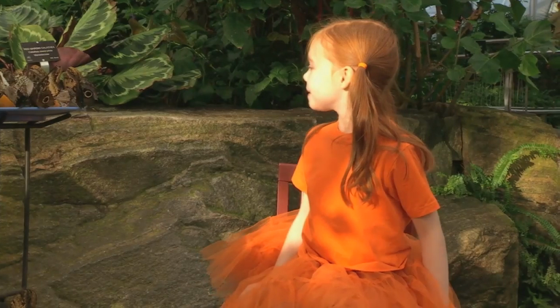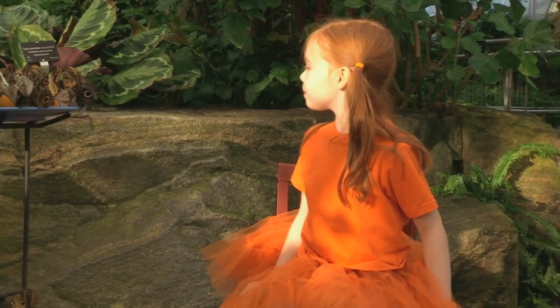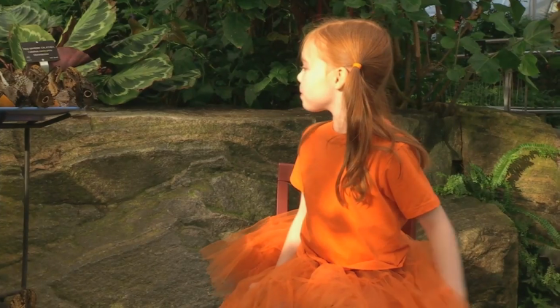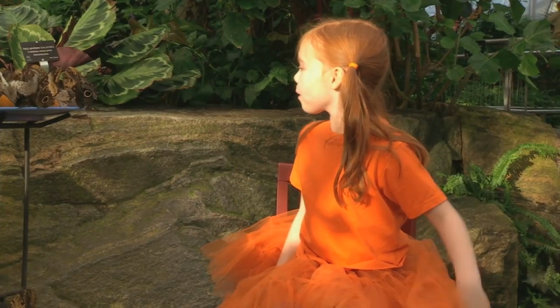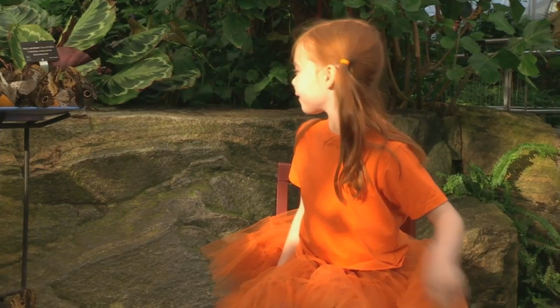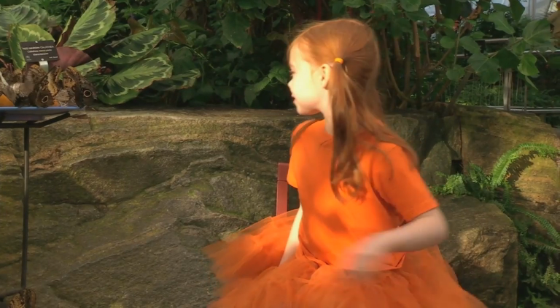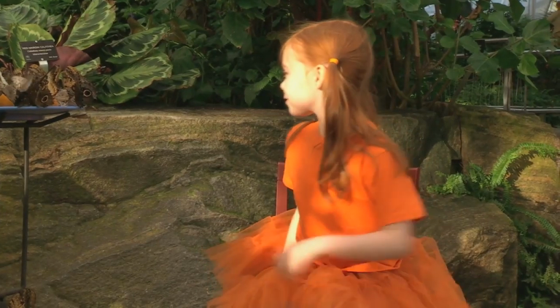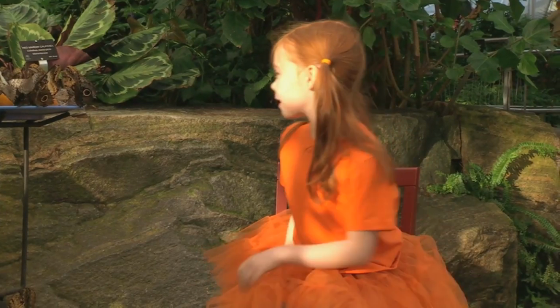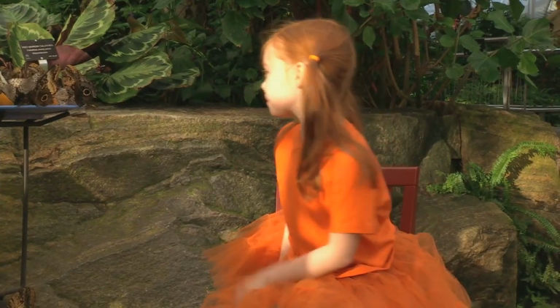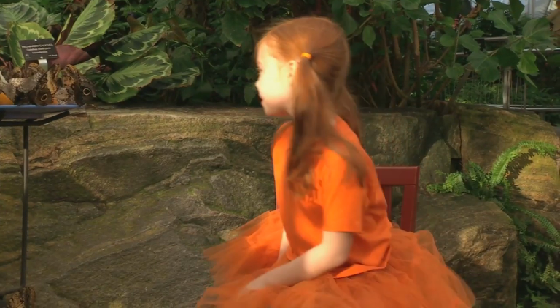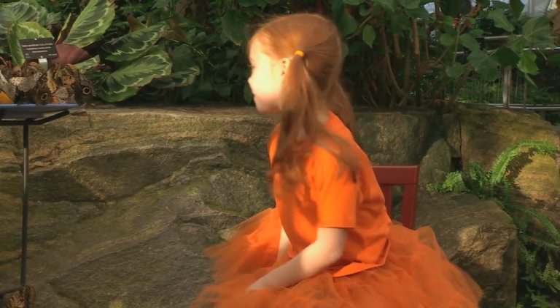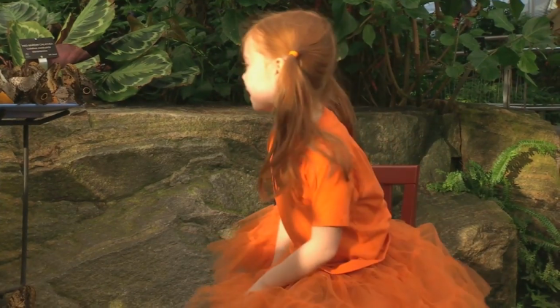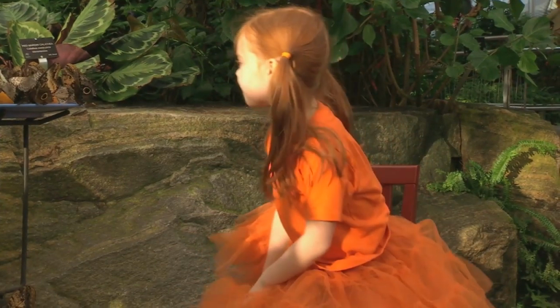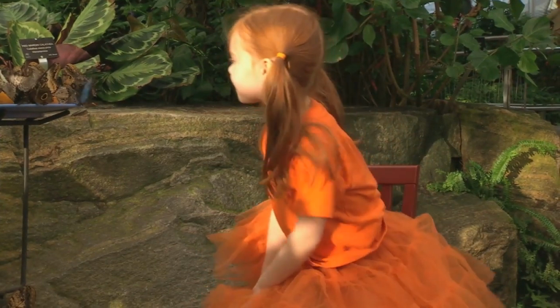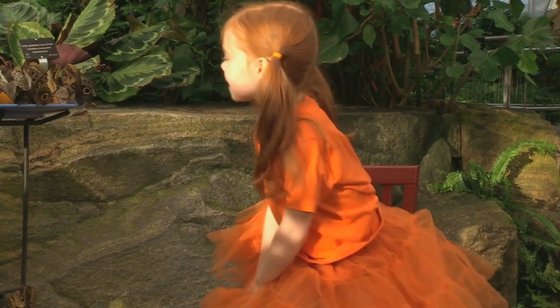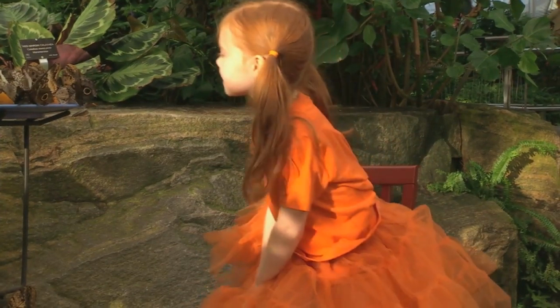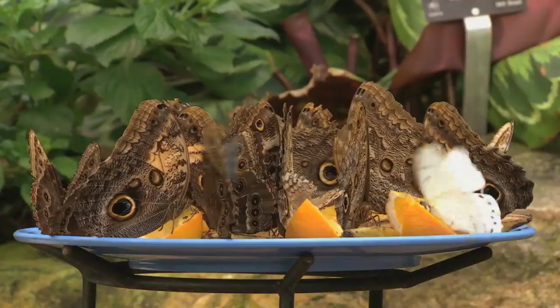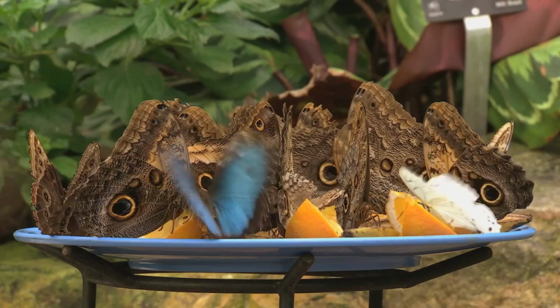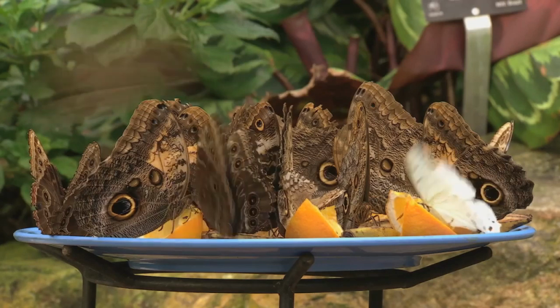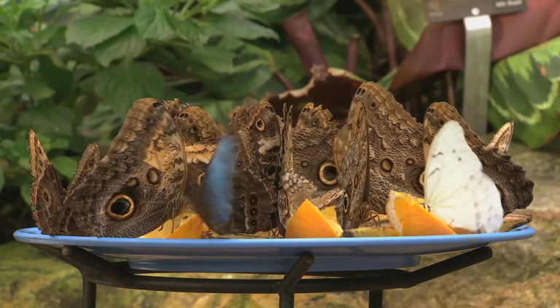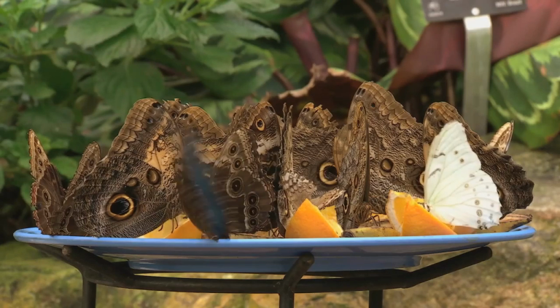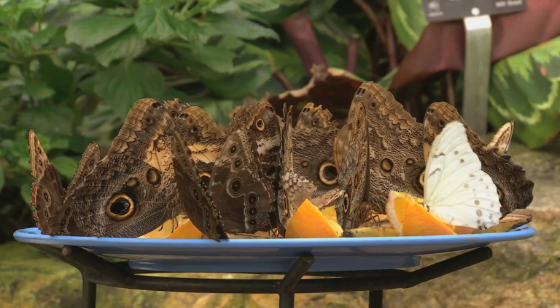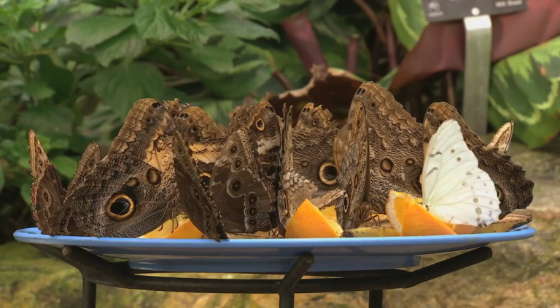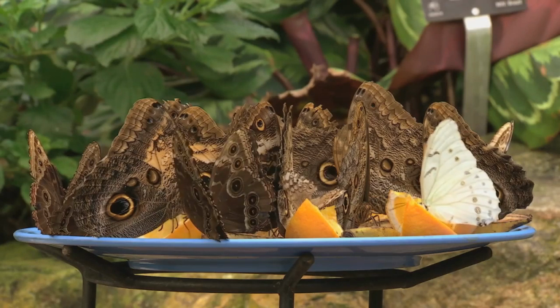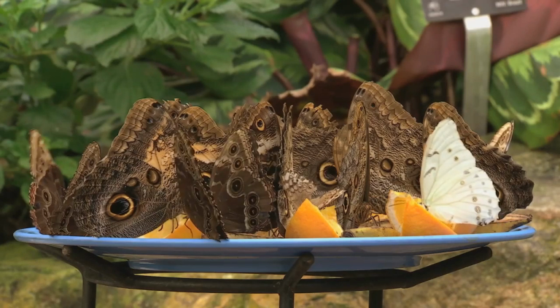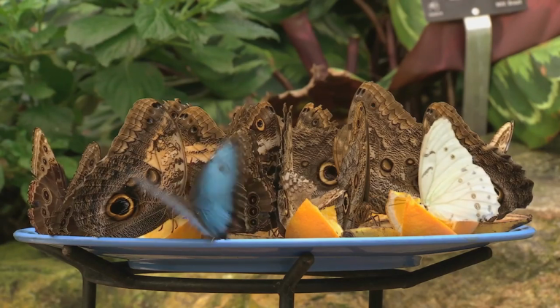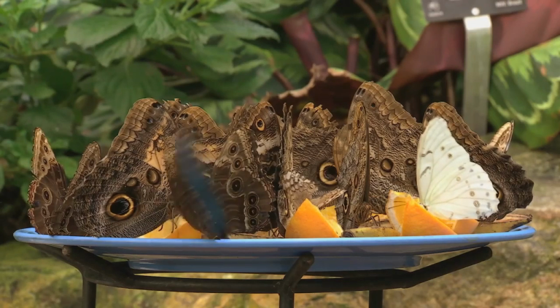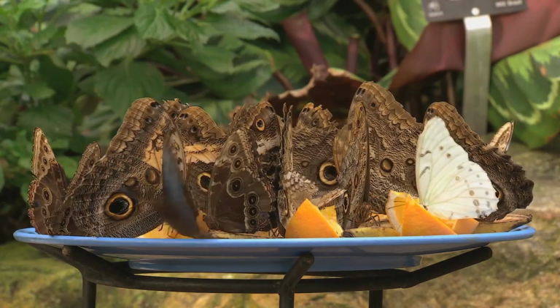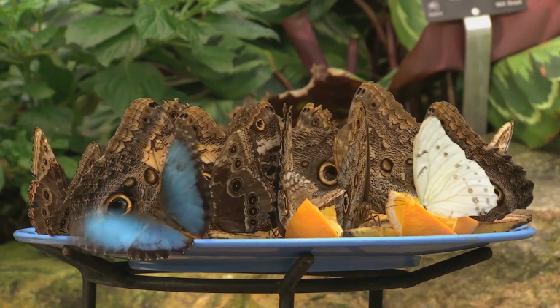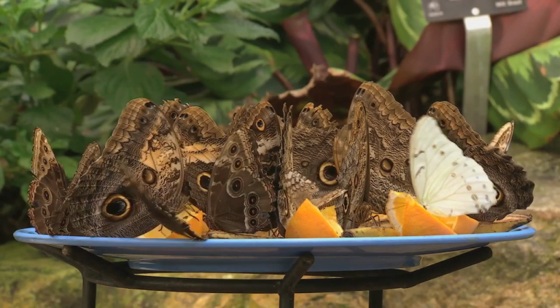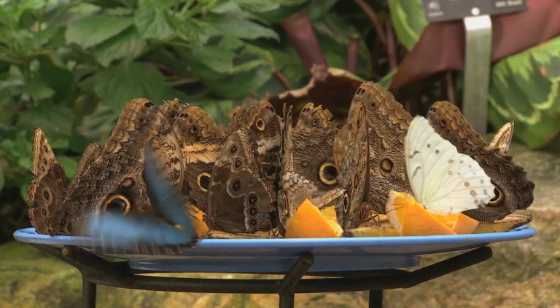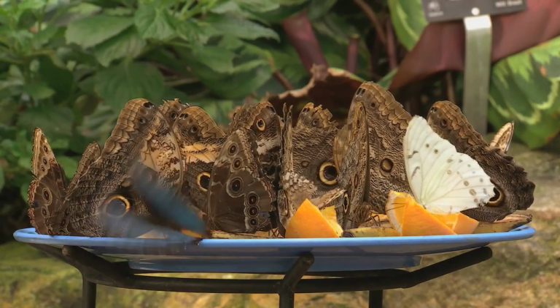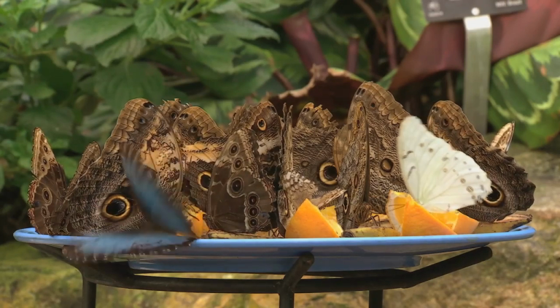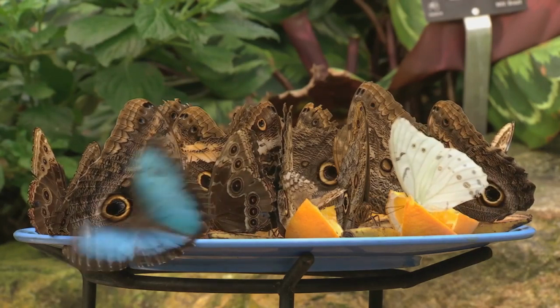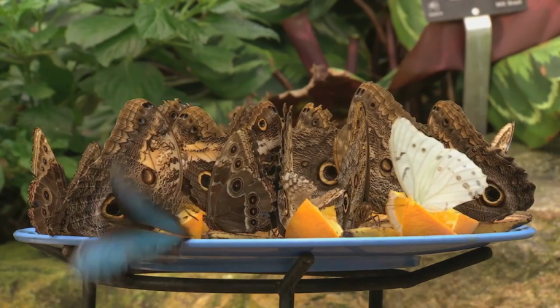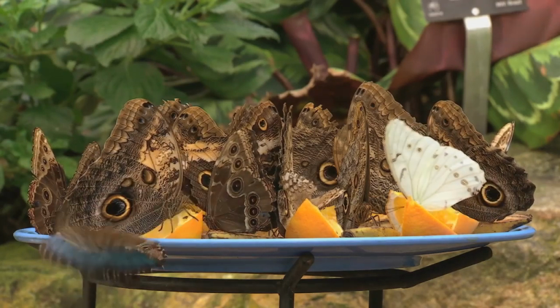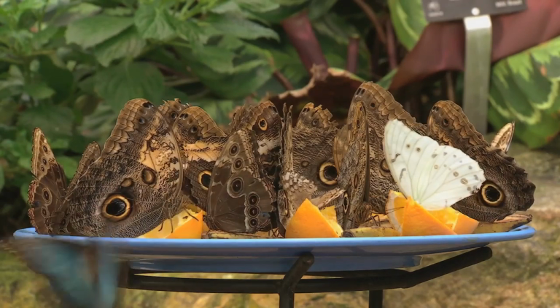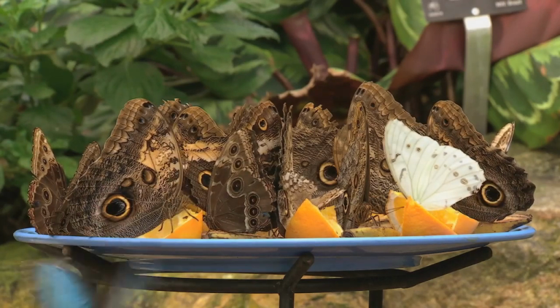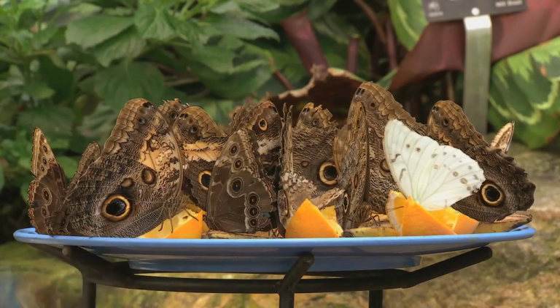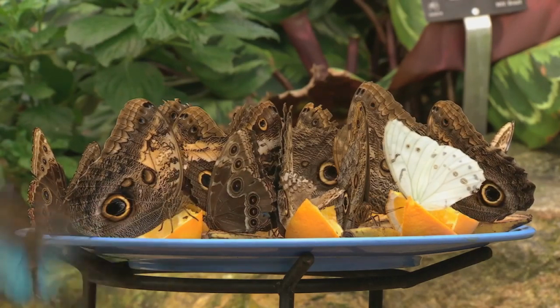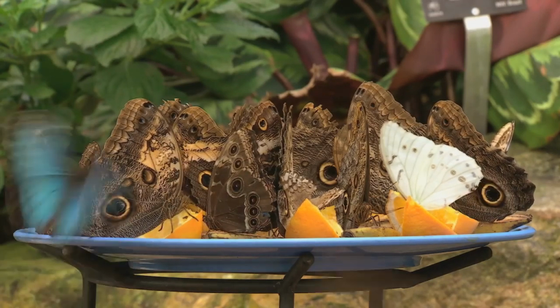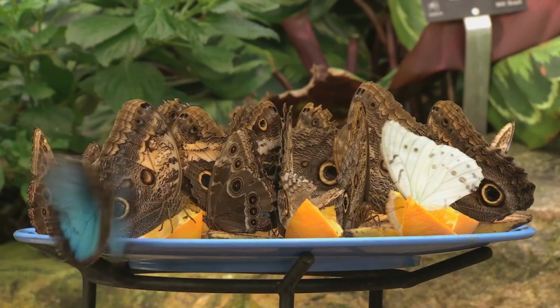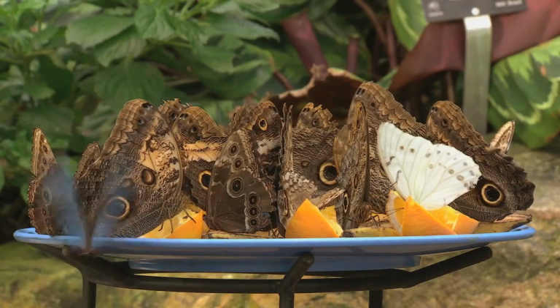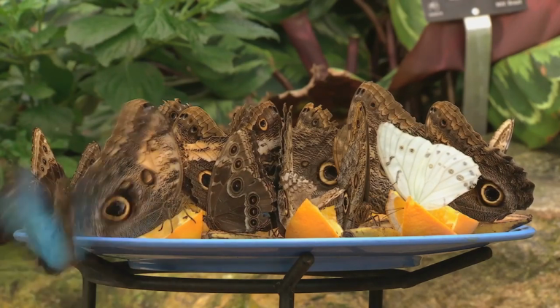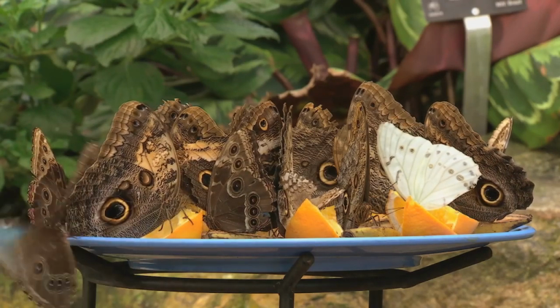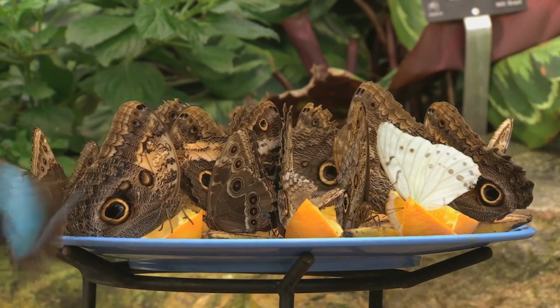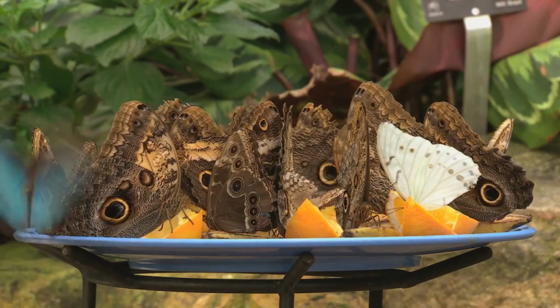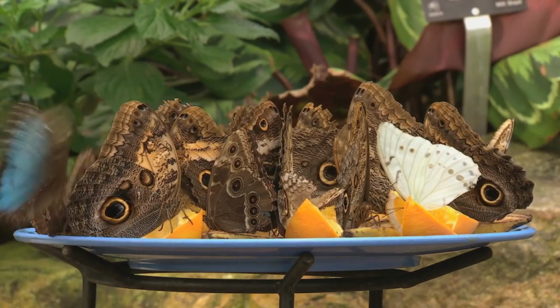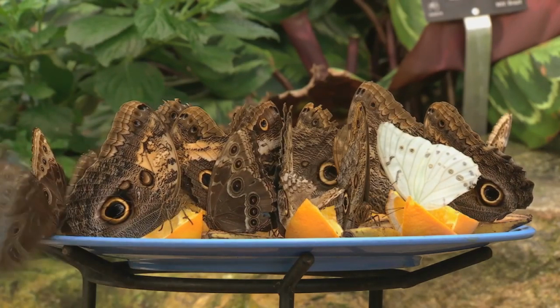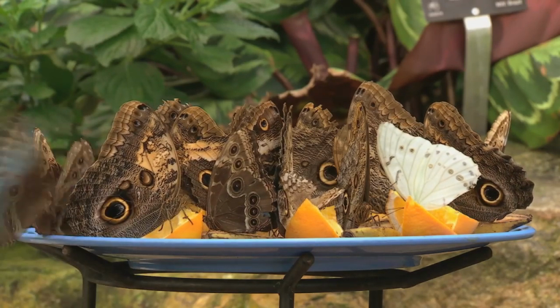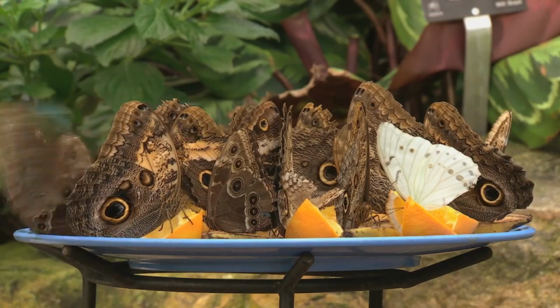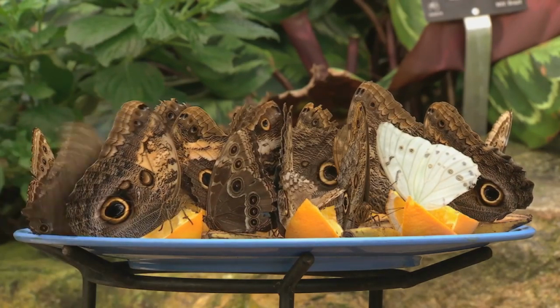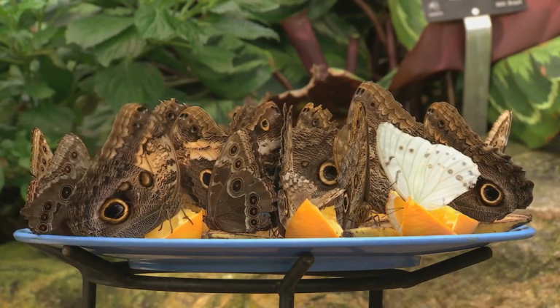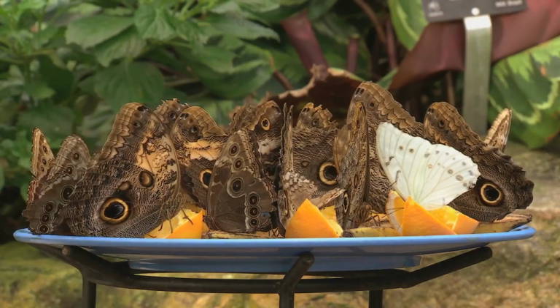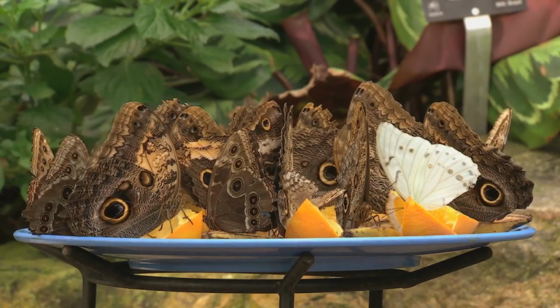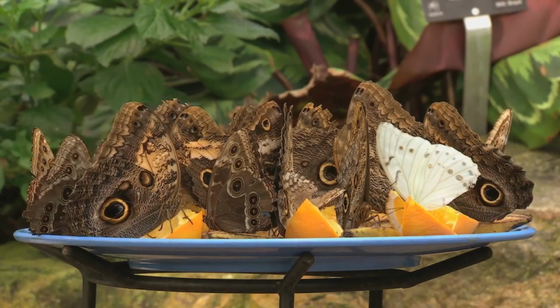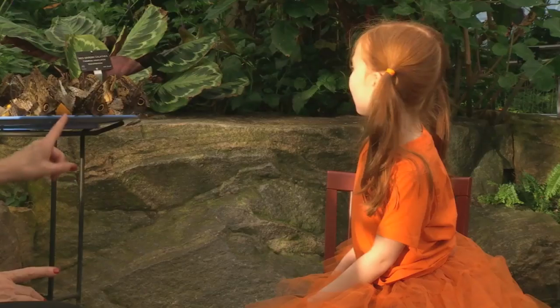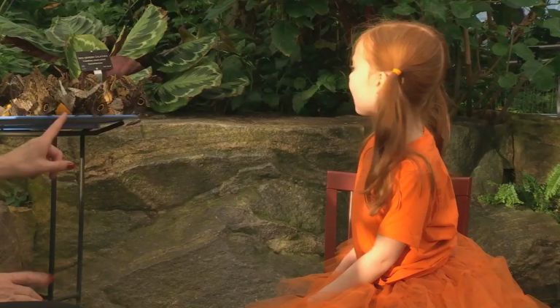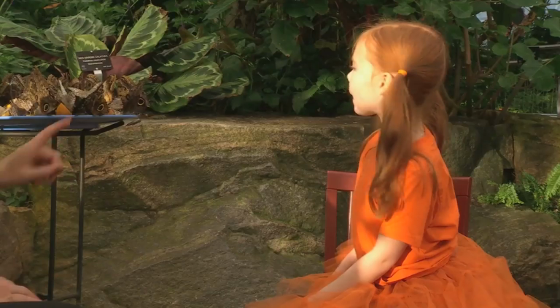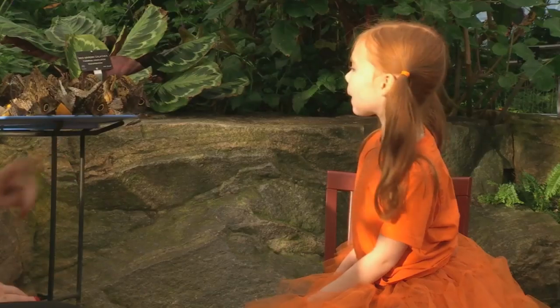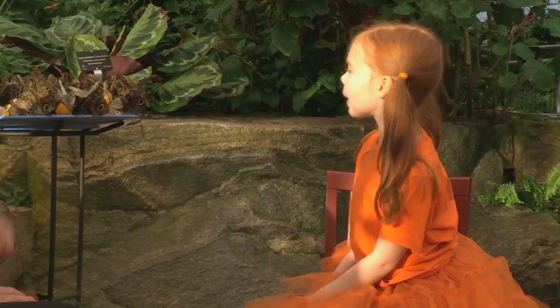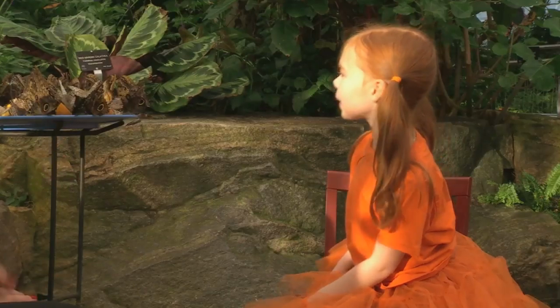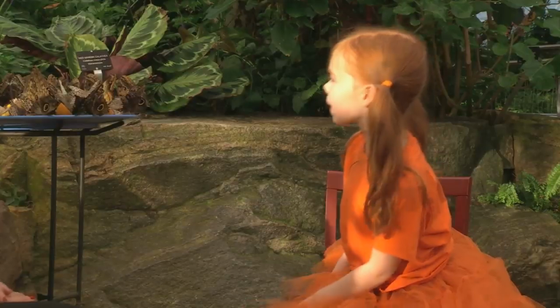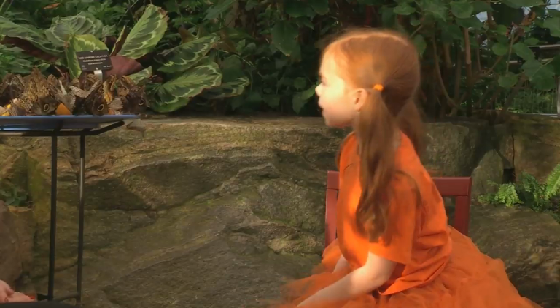Blue Morphos are one of my favorites. The Blue Morphos — one of your favorites? It's one of mine too, and there's some sitting right here on the fruit tray.